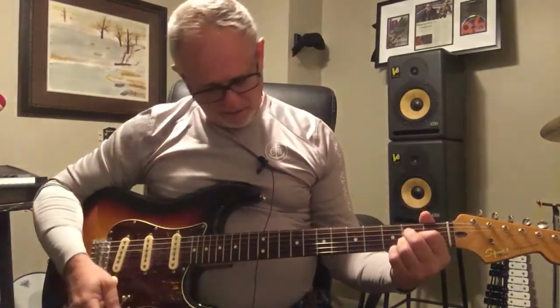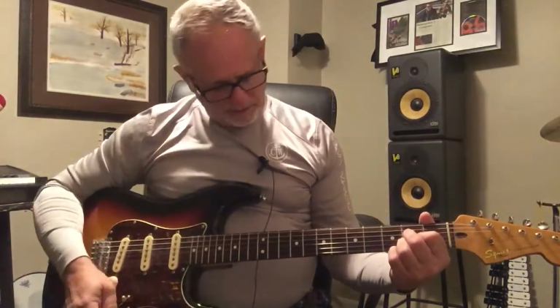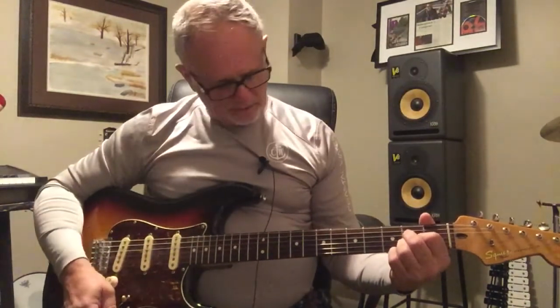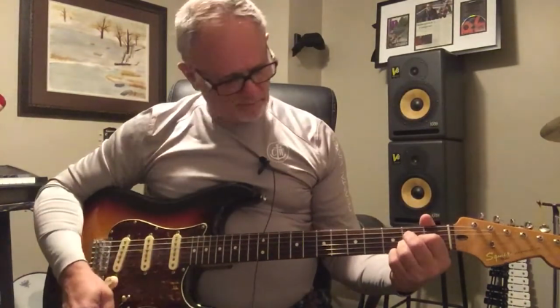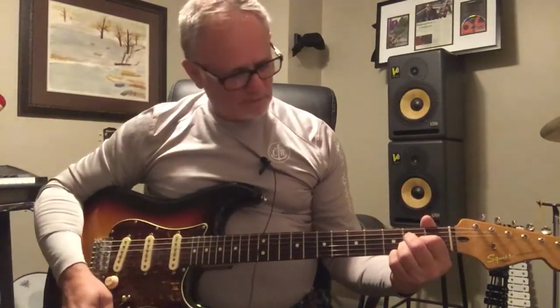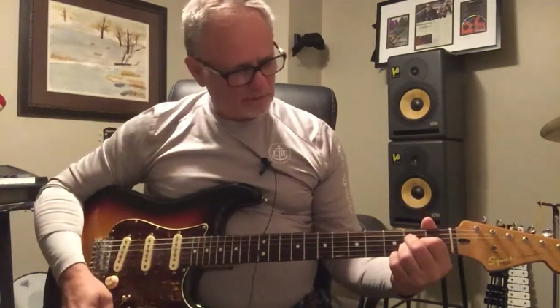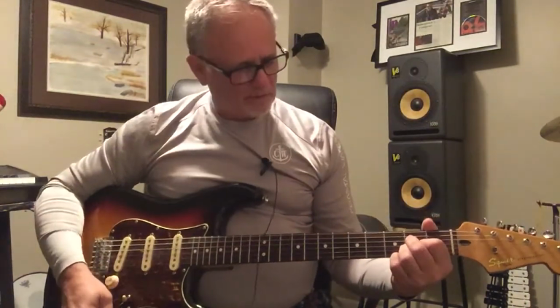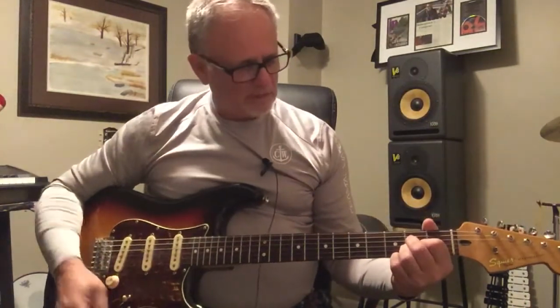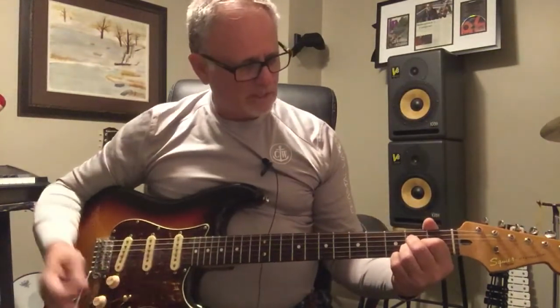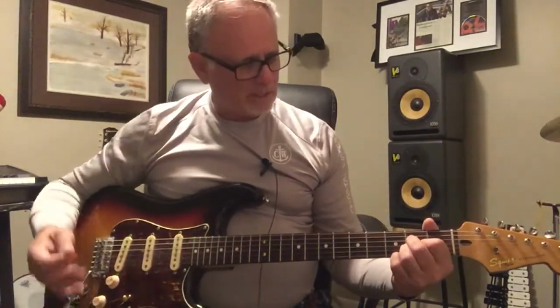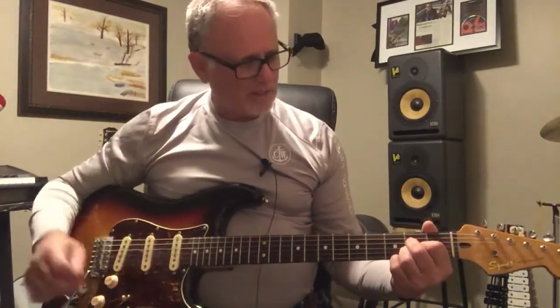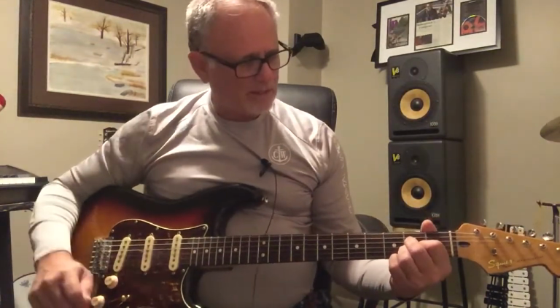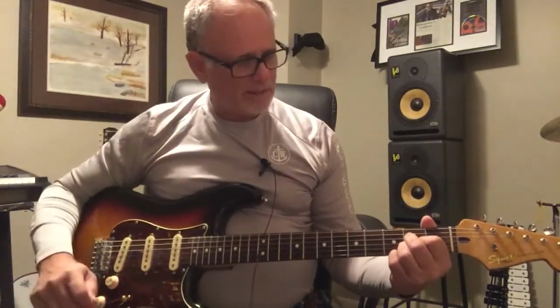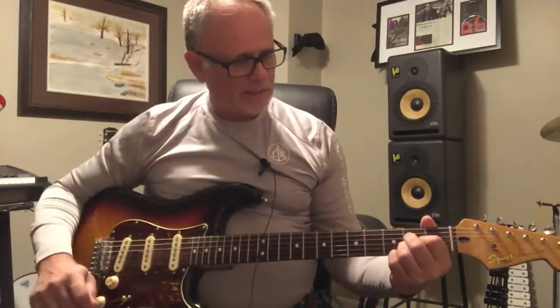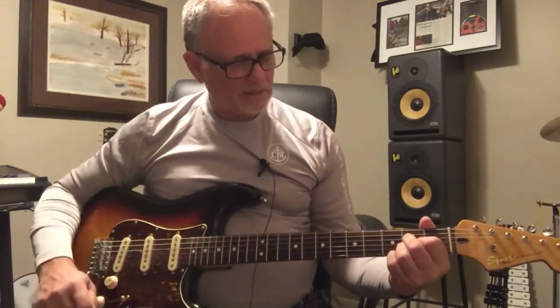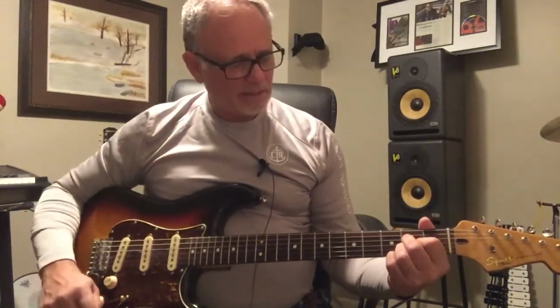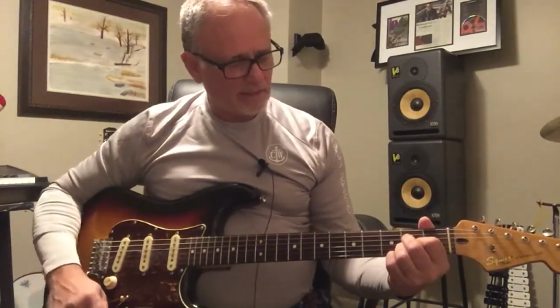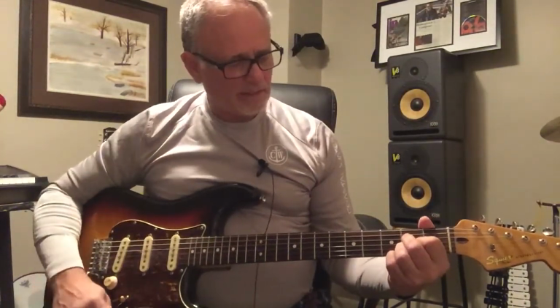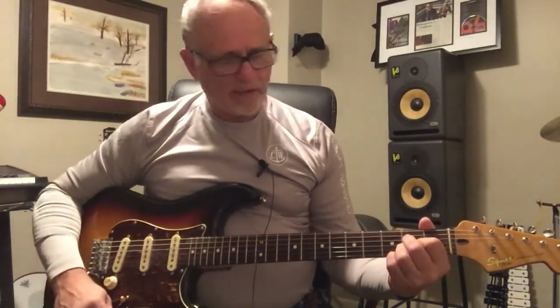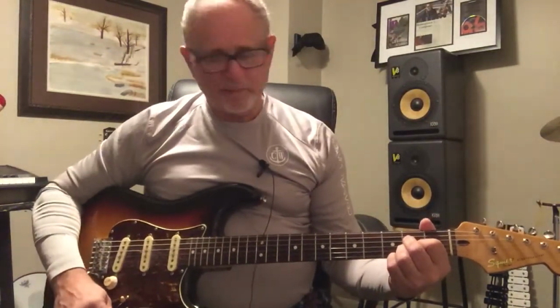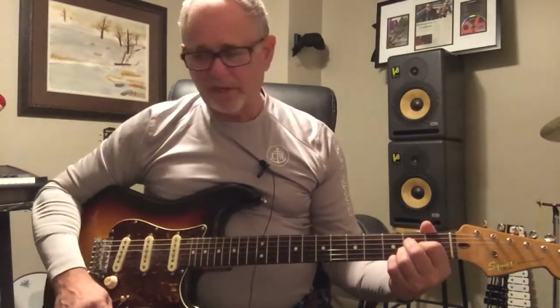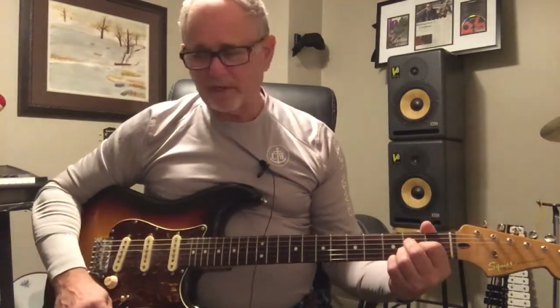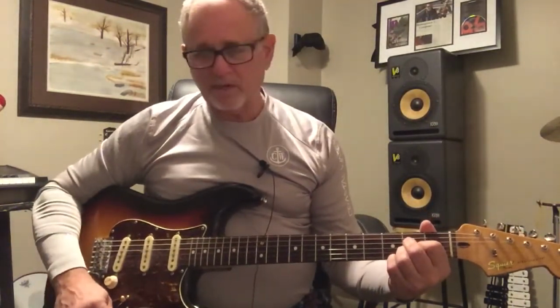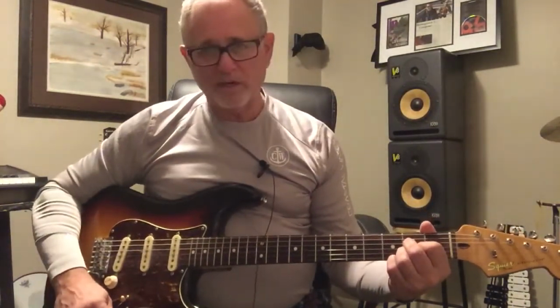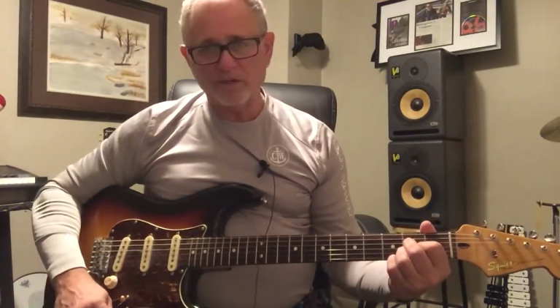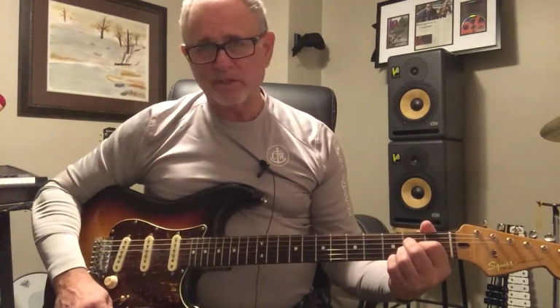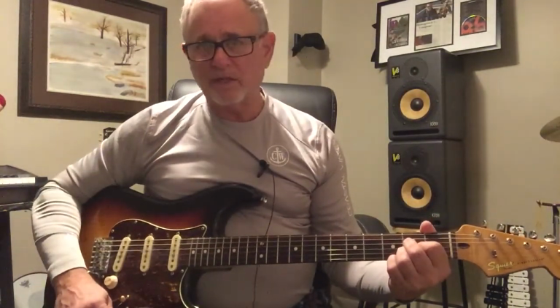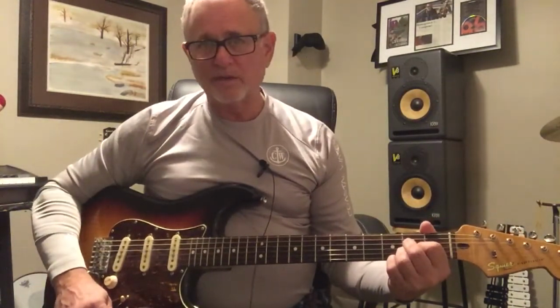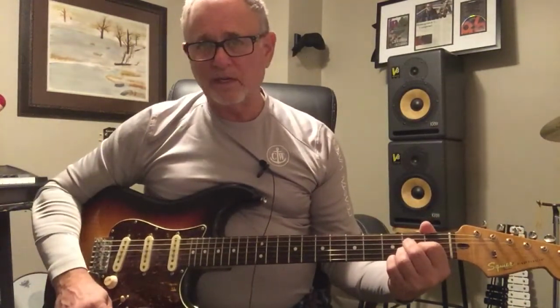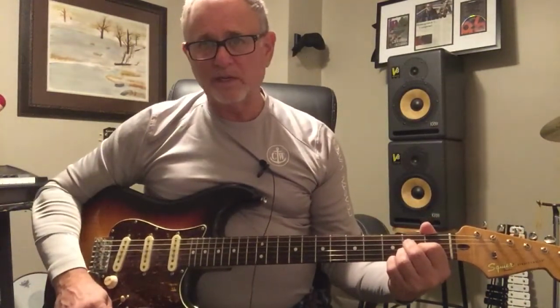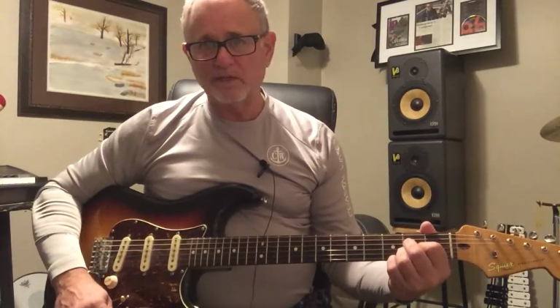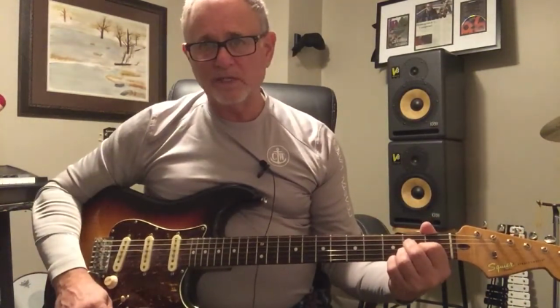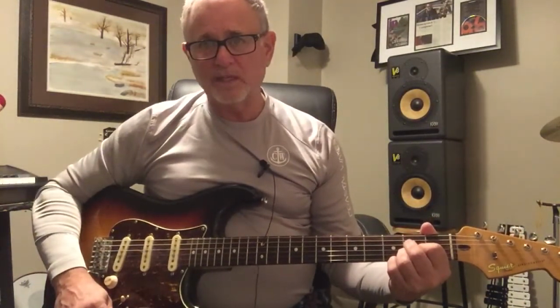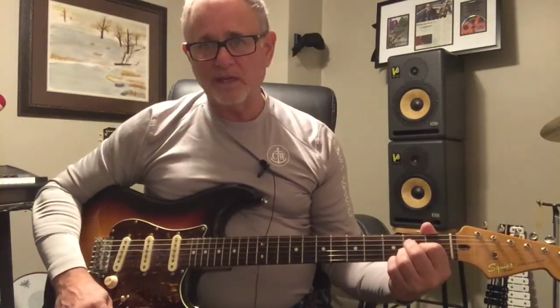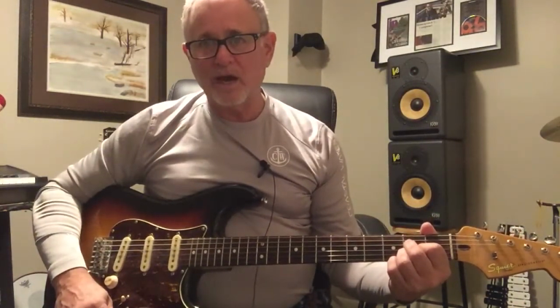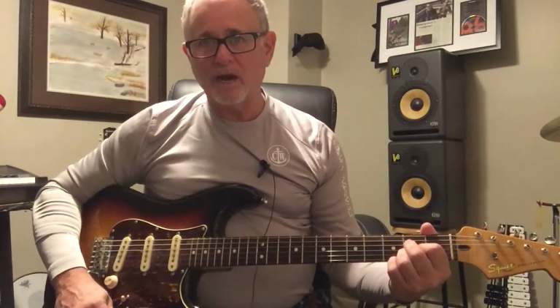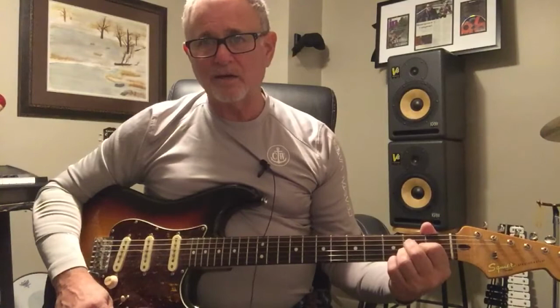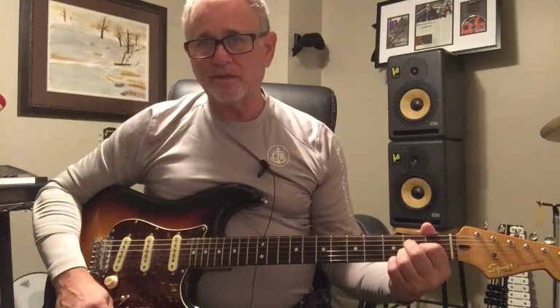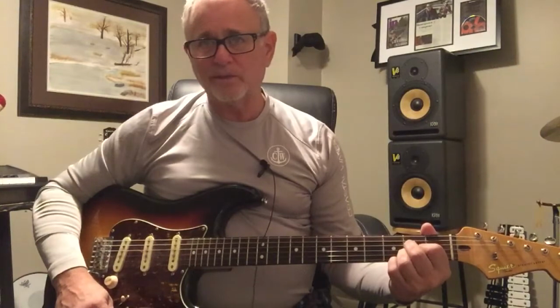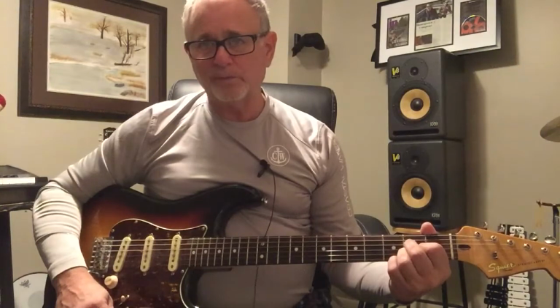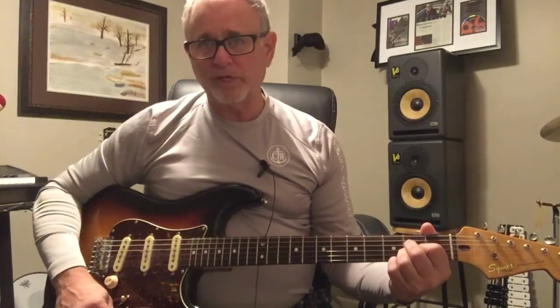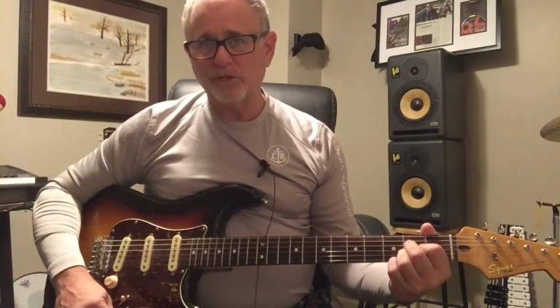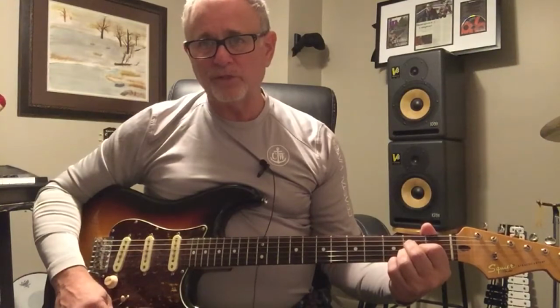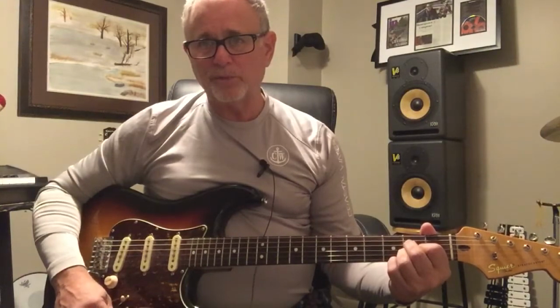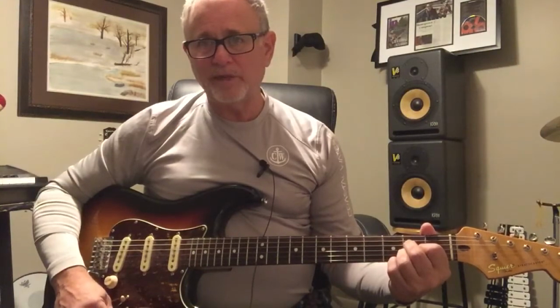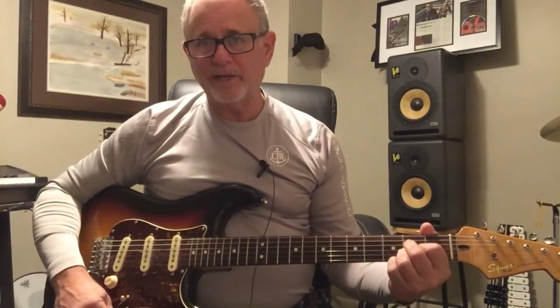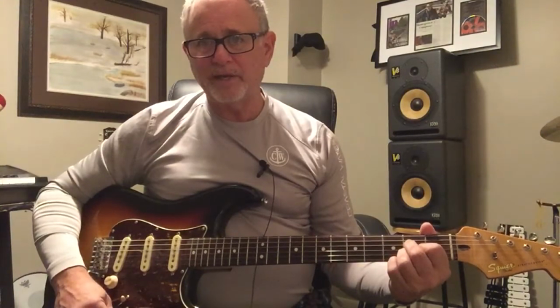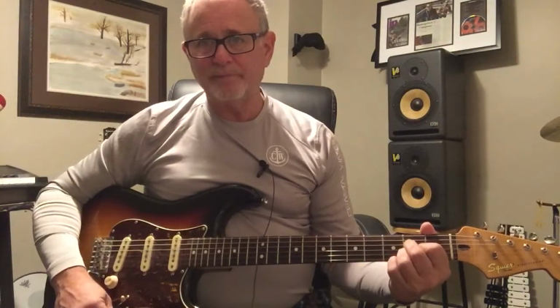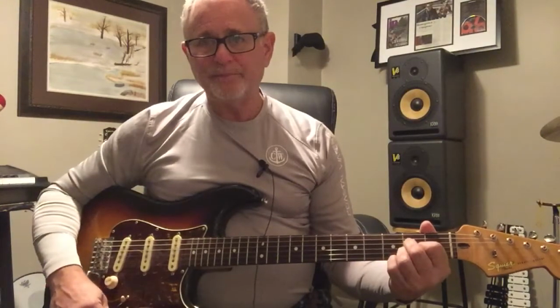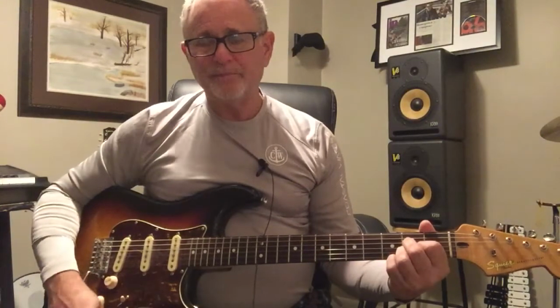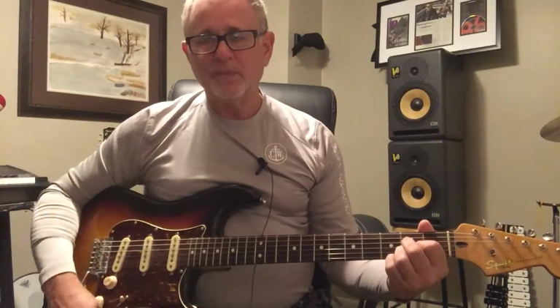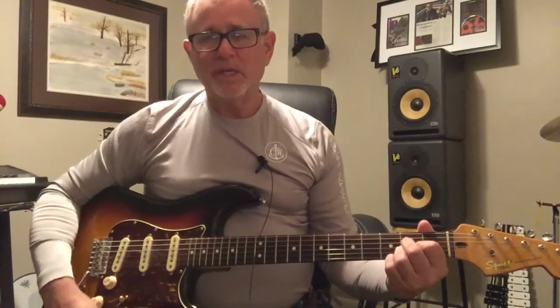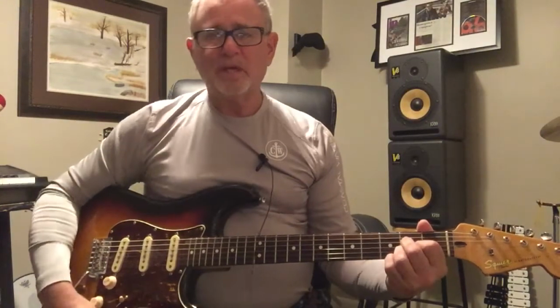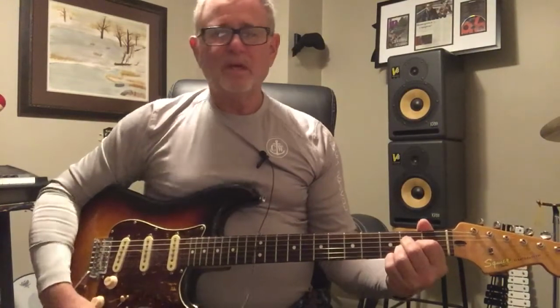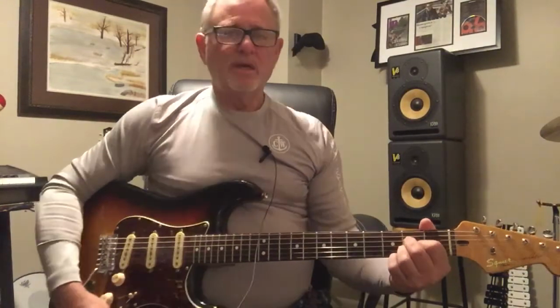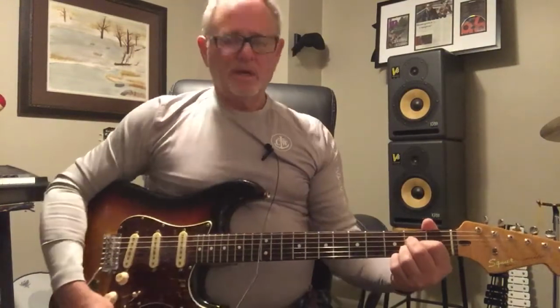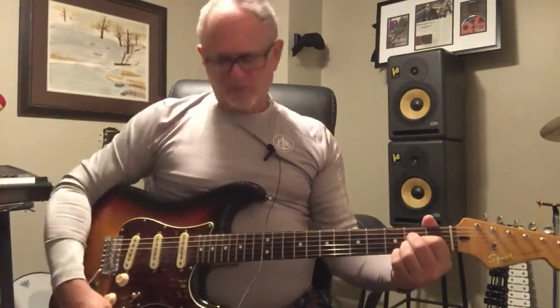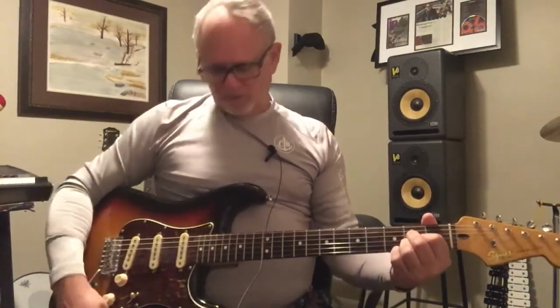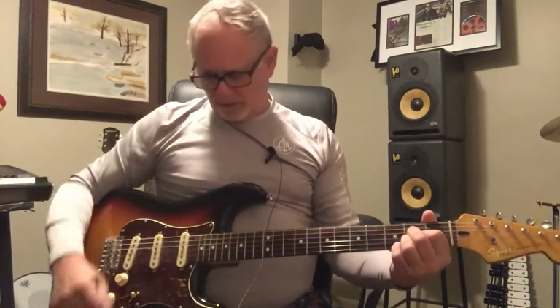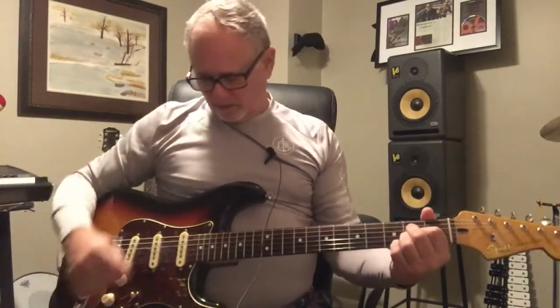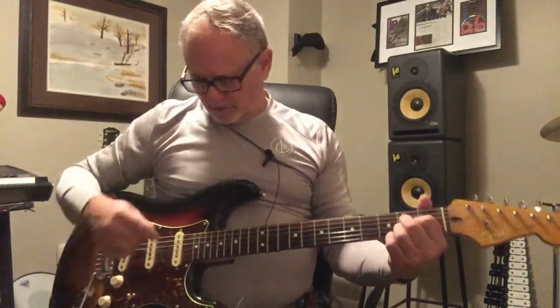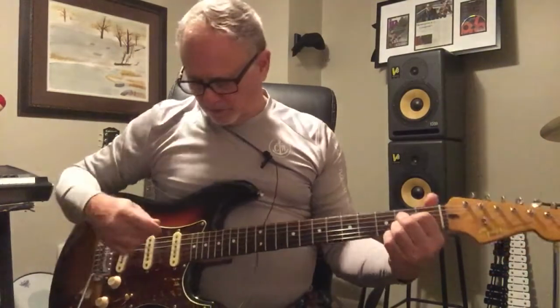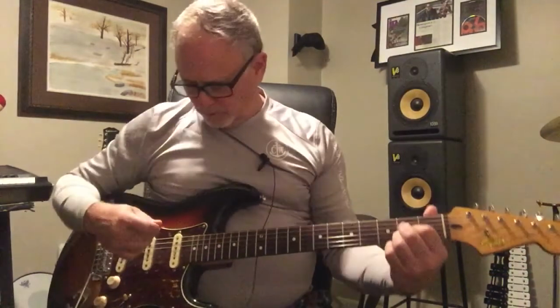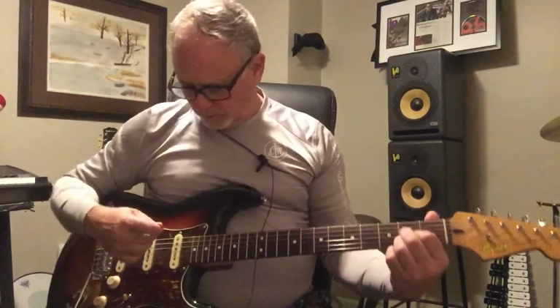And it's like a lot of my guitars — it's a pleasure to play. Let's take a listen to it.